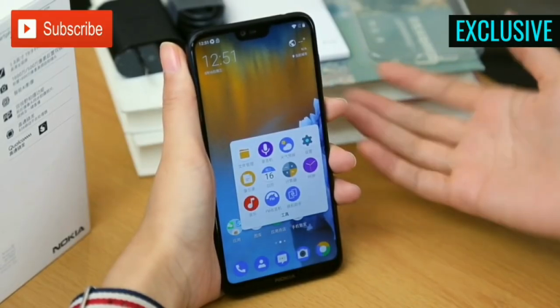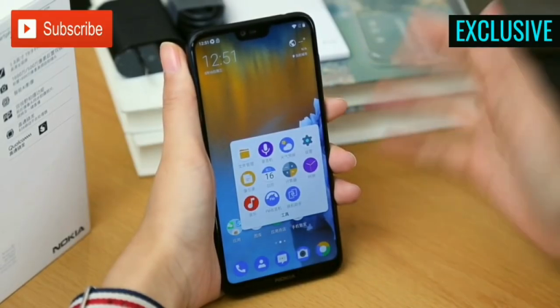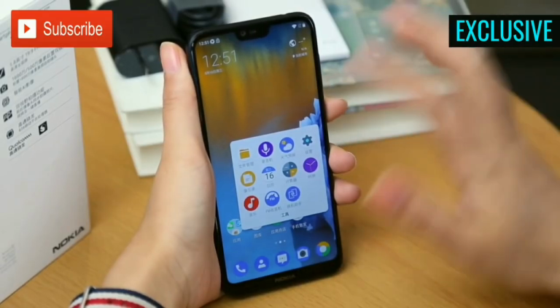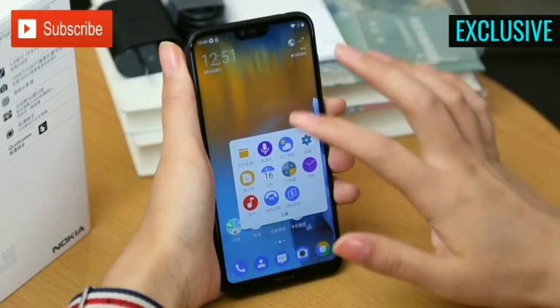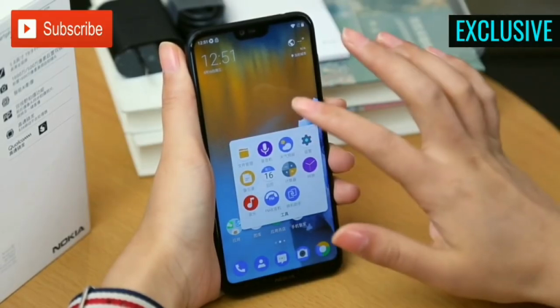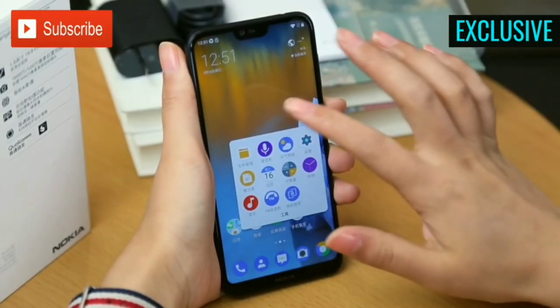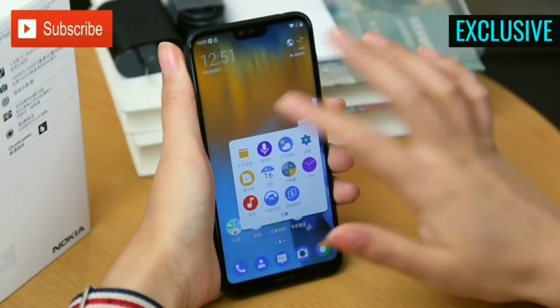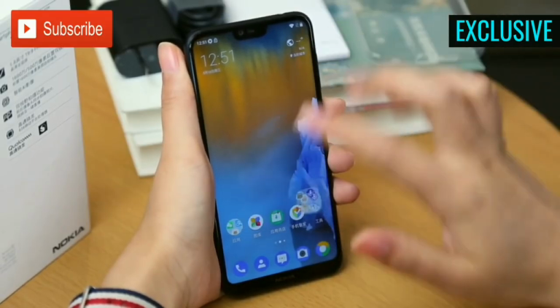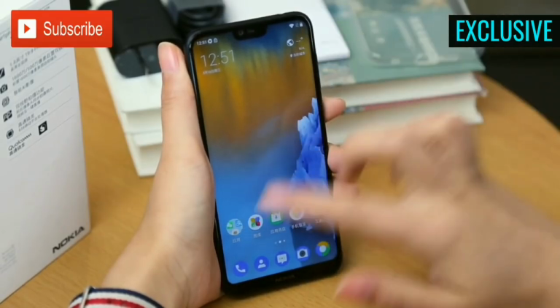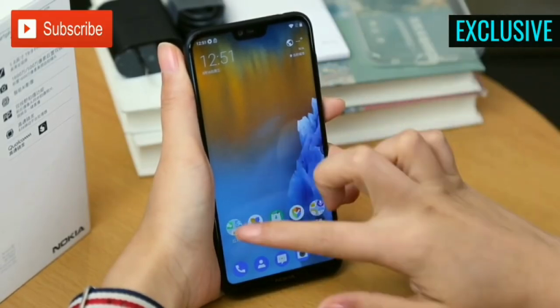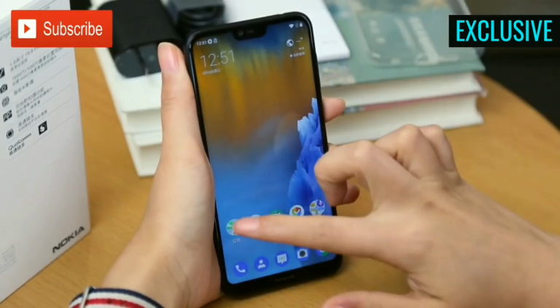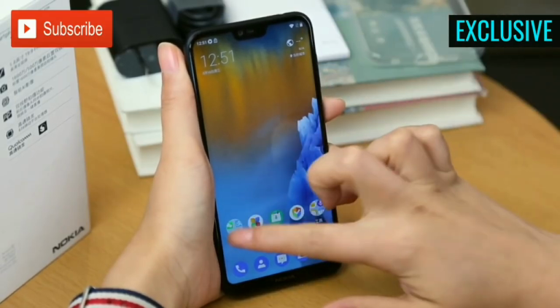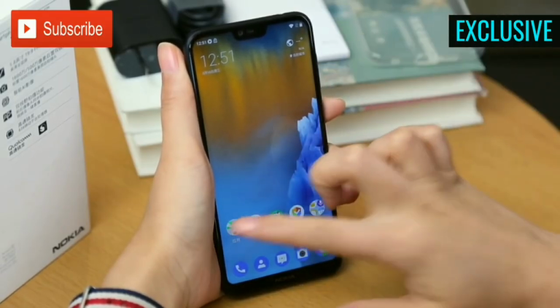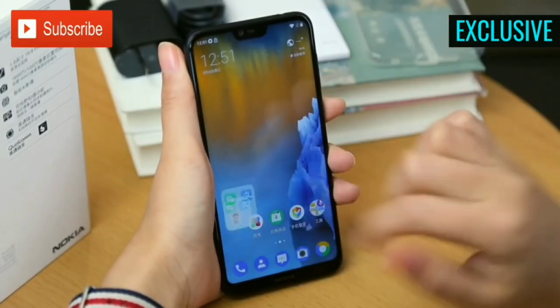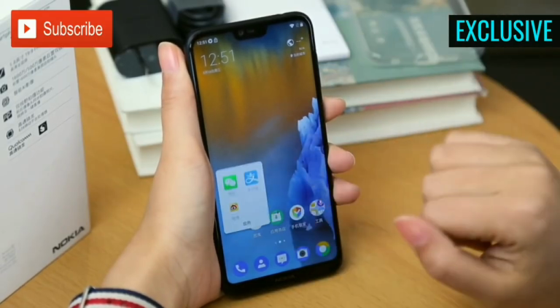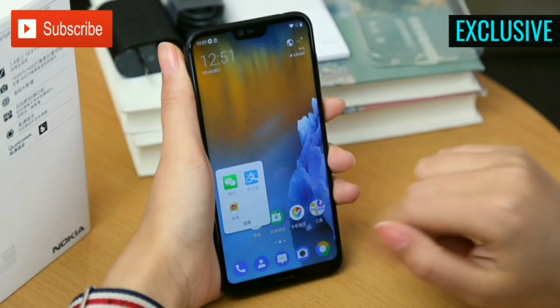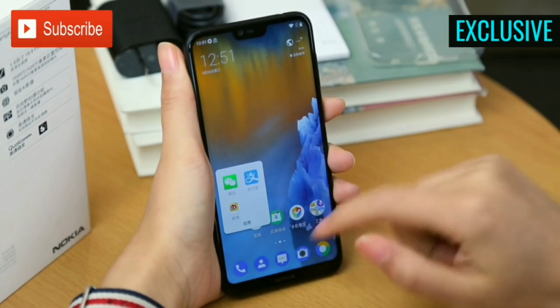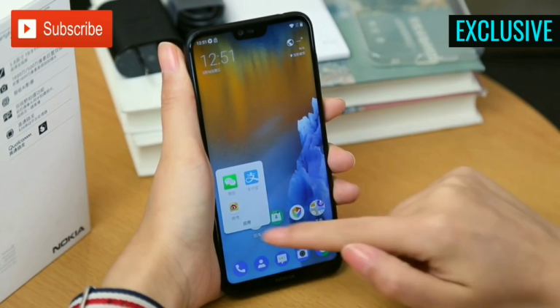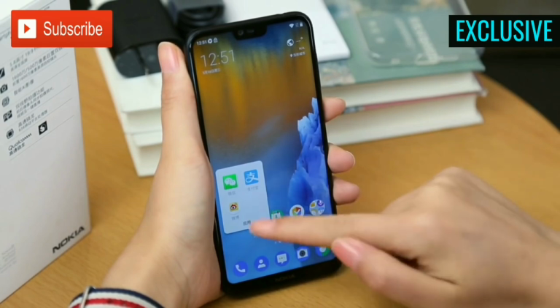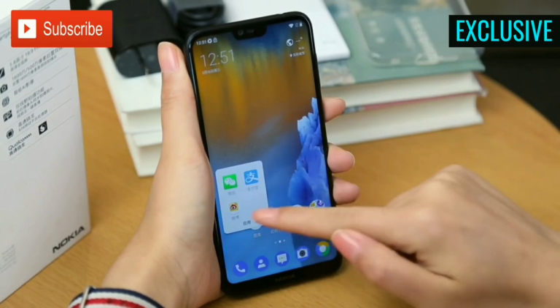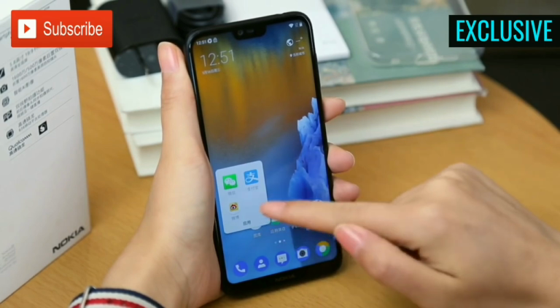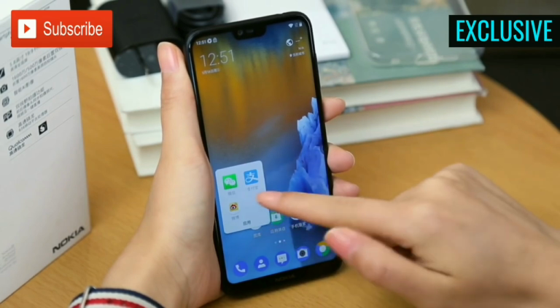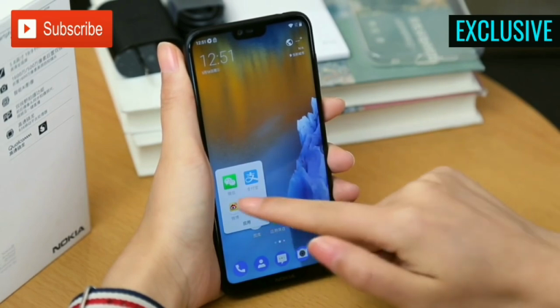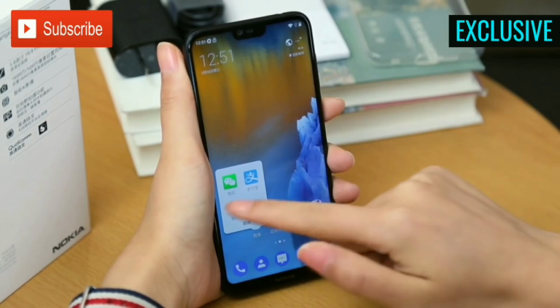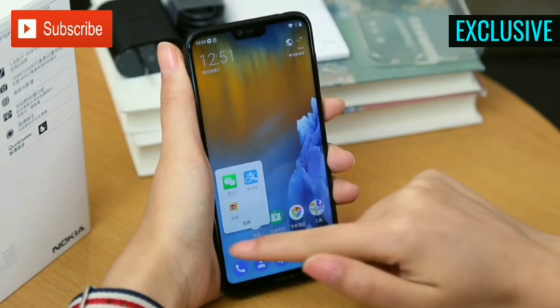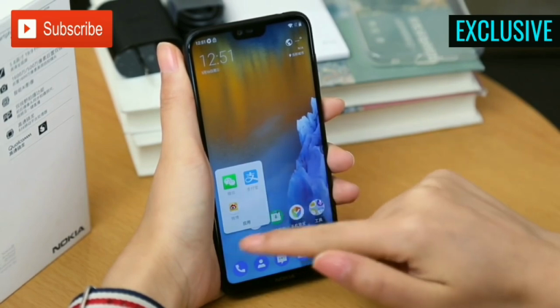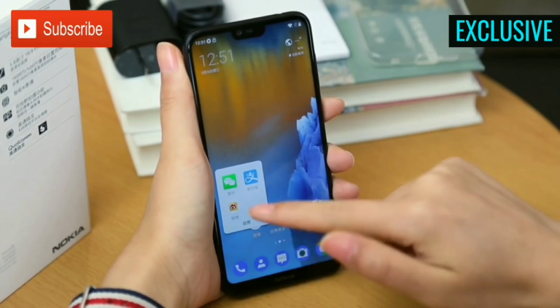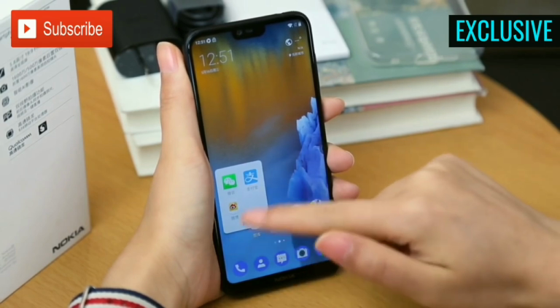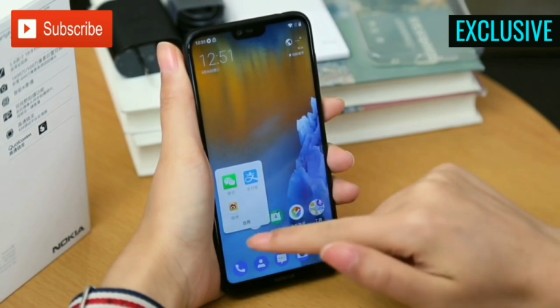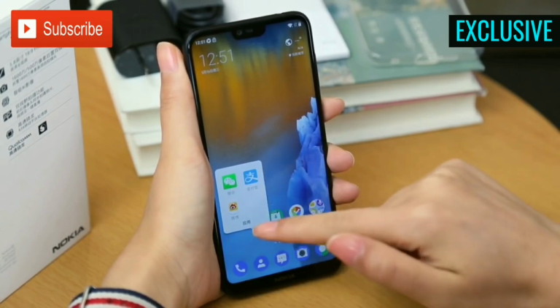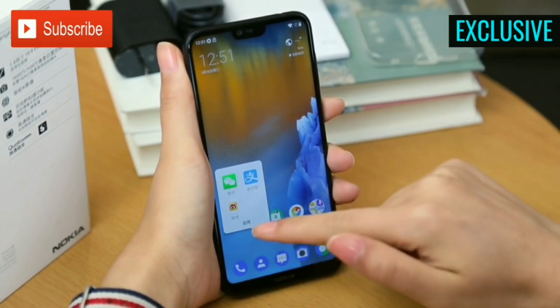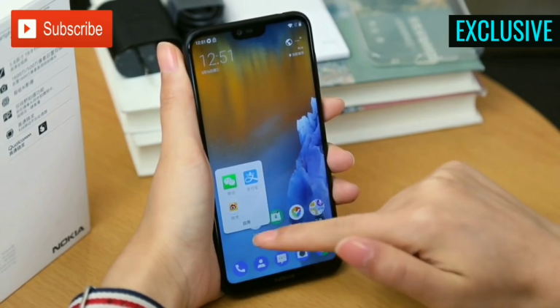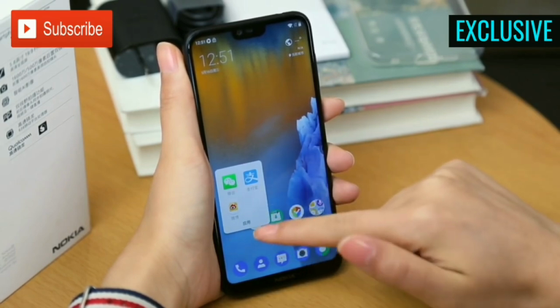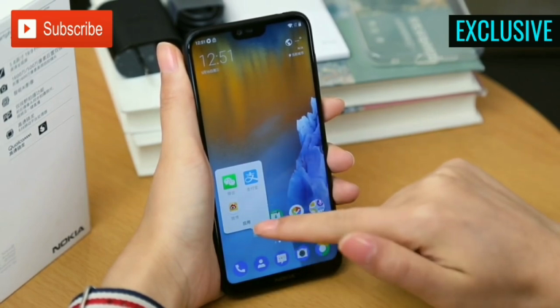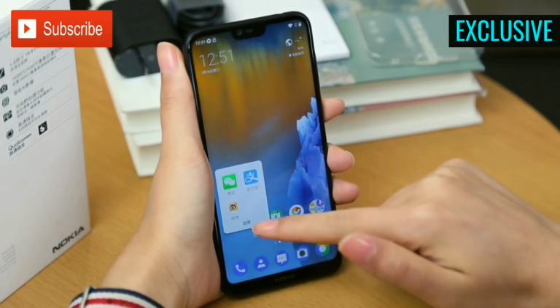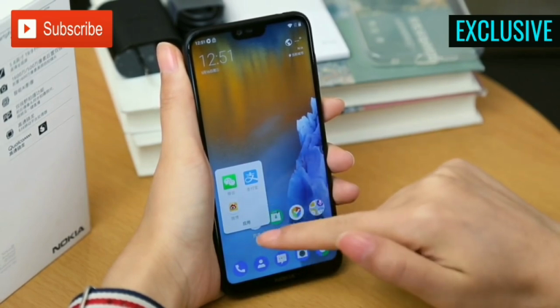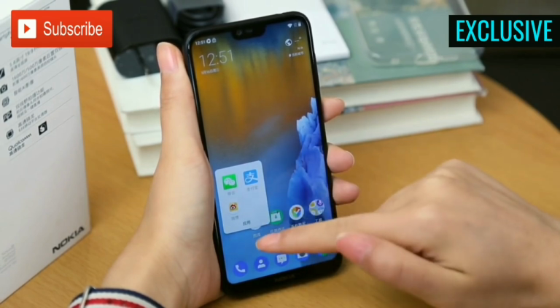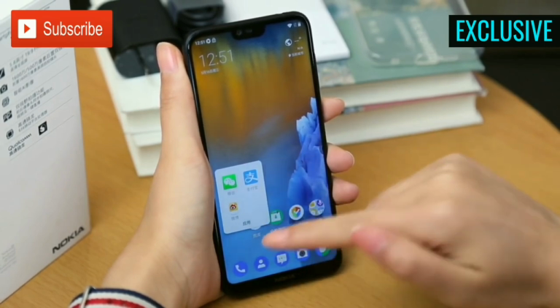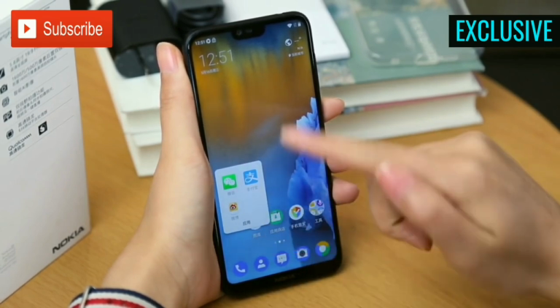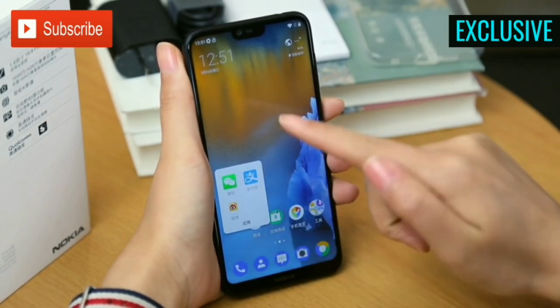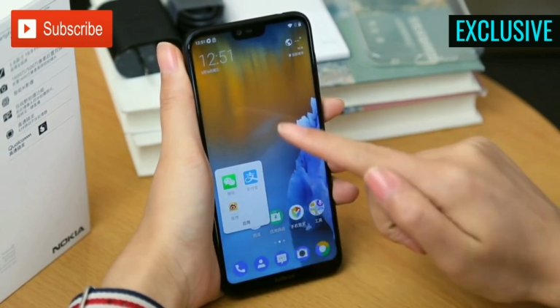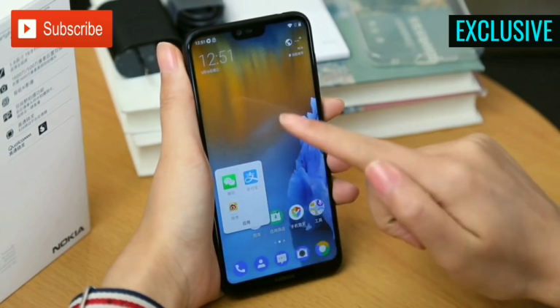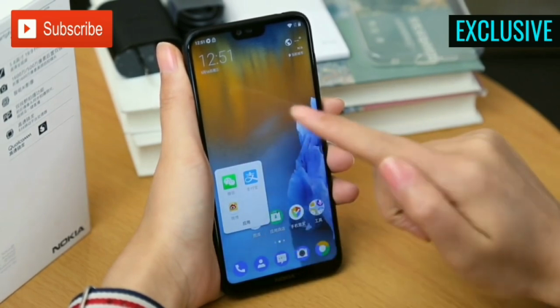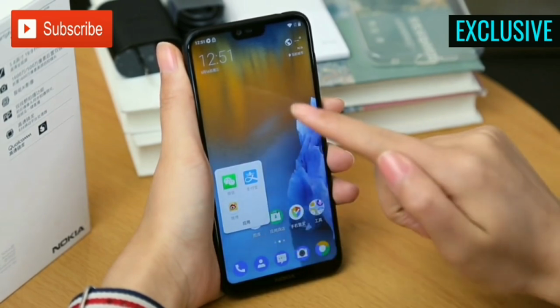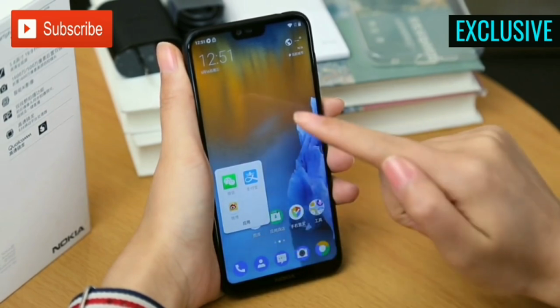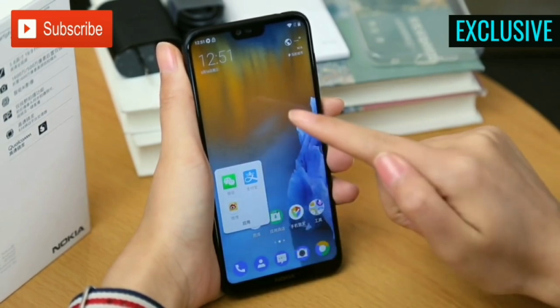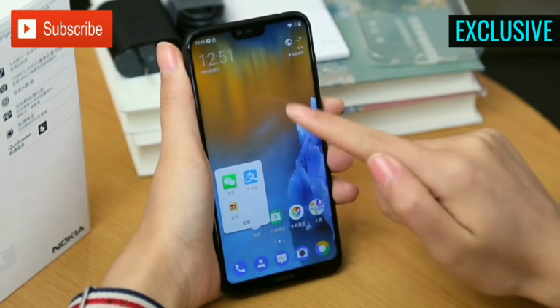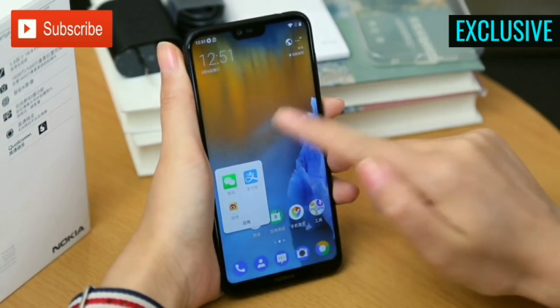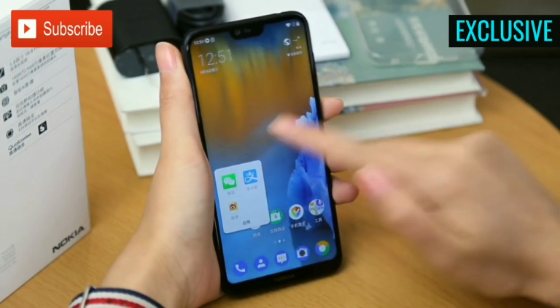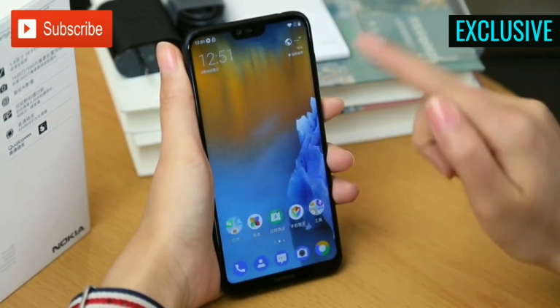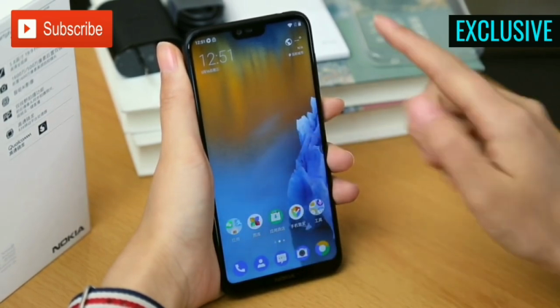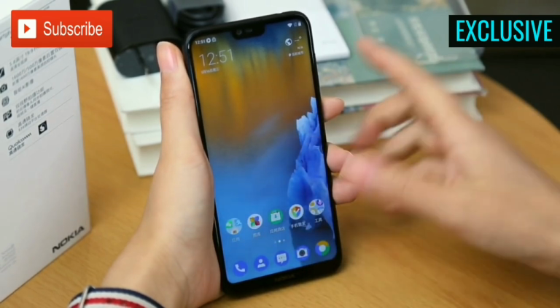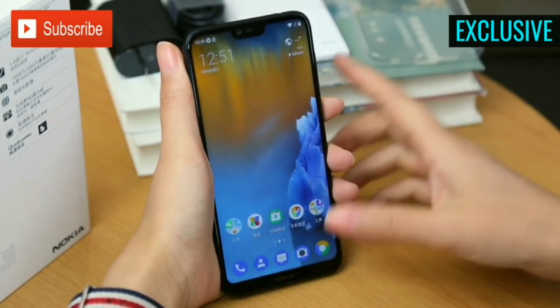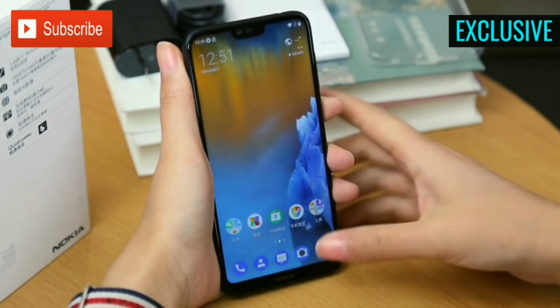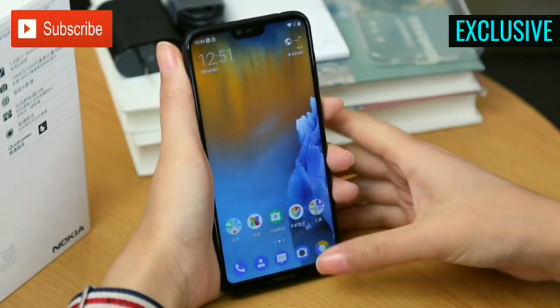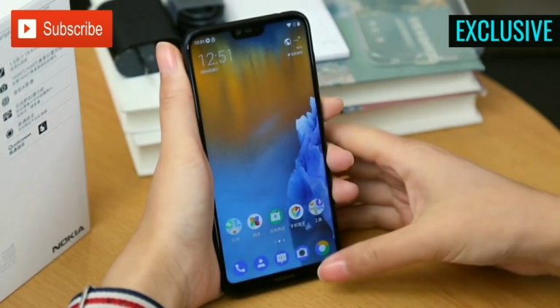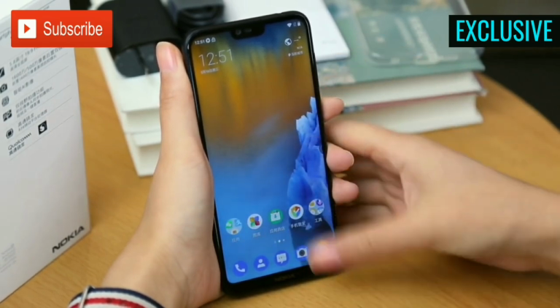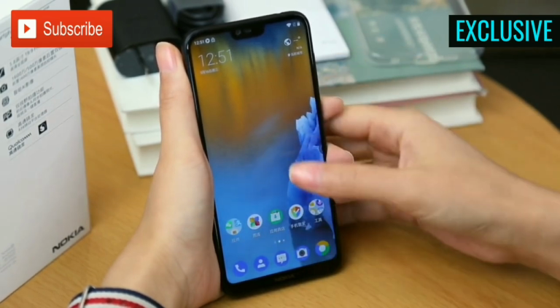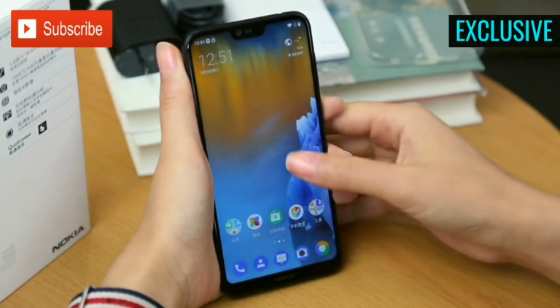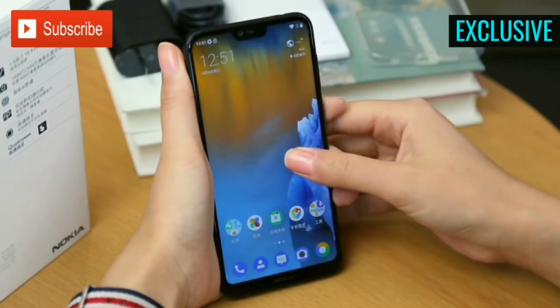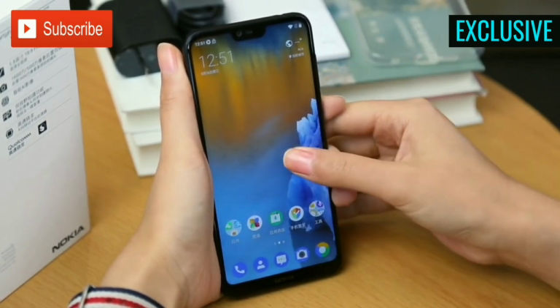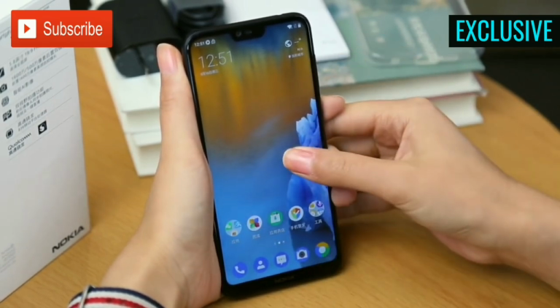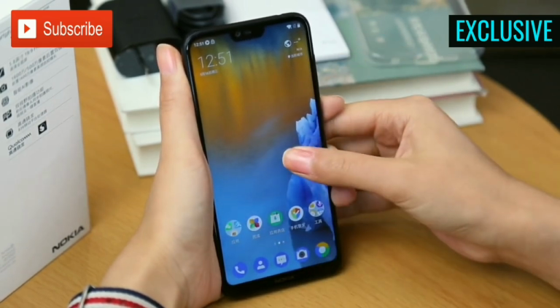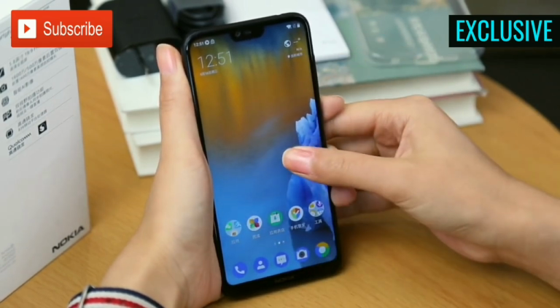Further, the smartphone also comes with a face unlock feature, as well as a fingerprint sensor placed on the back panel.